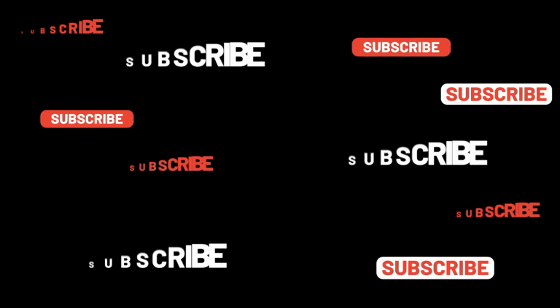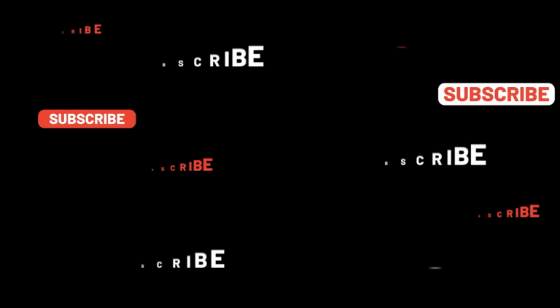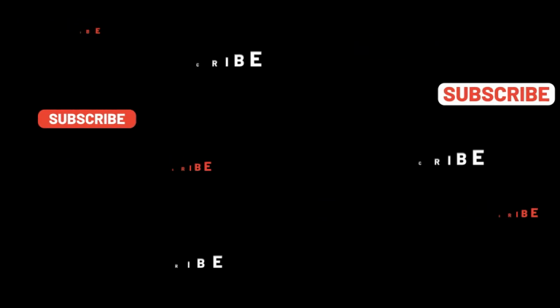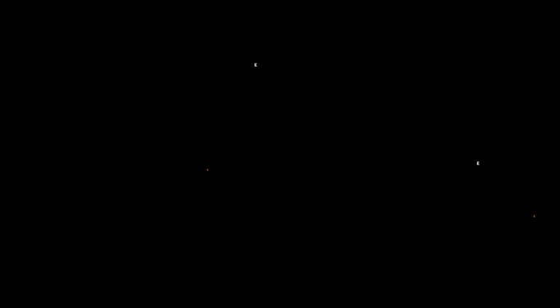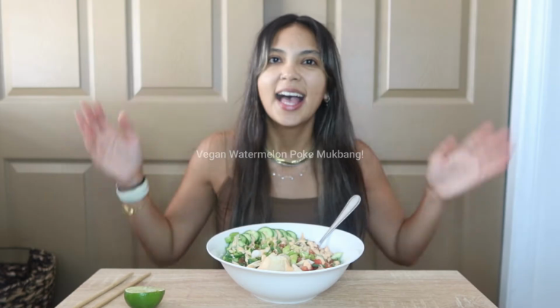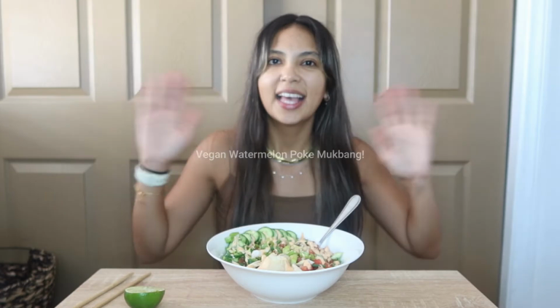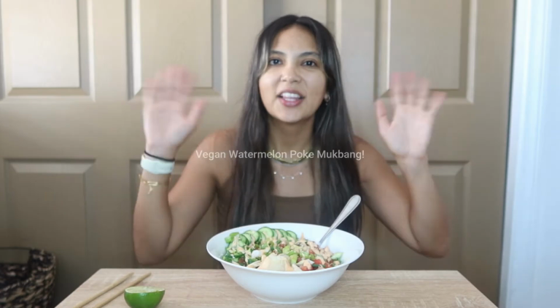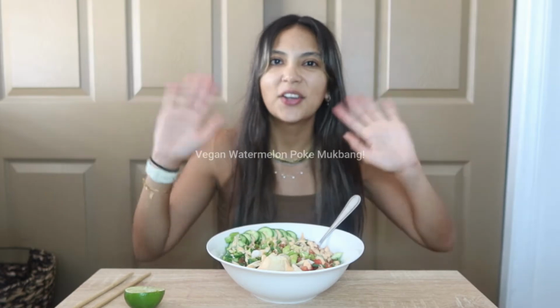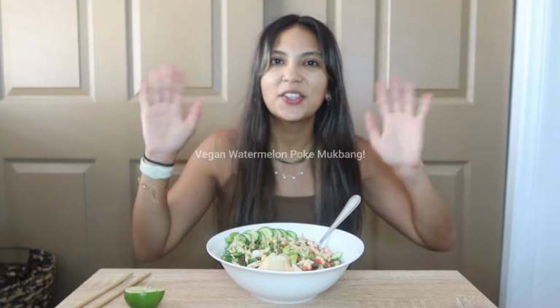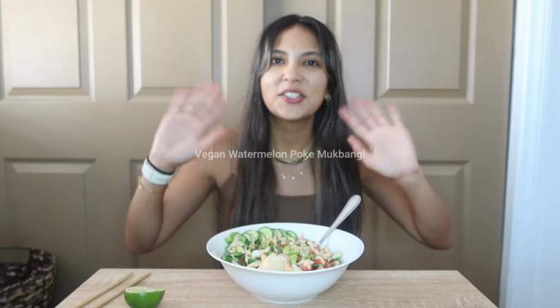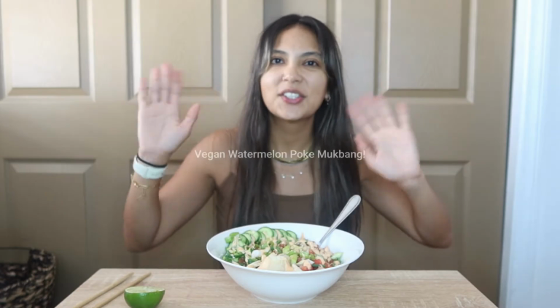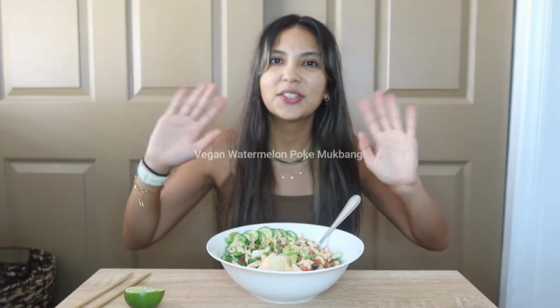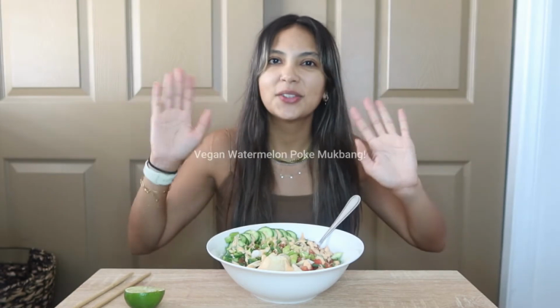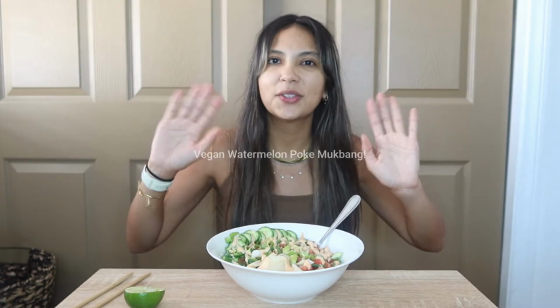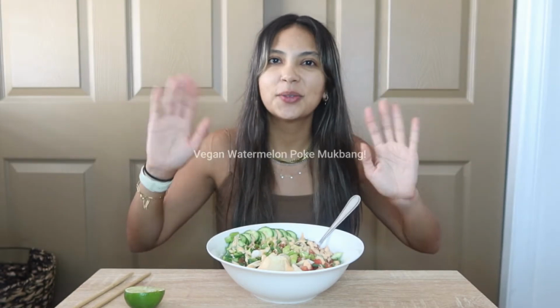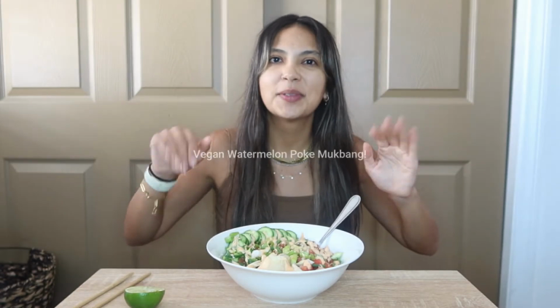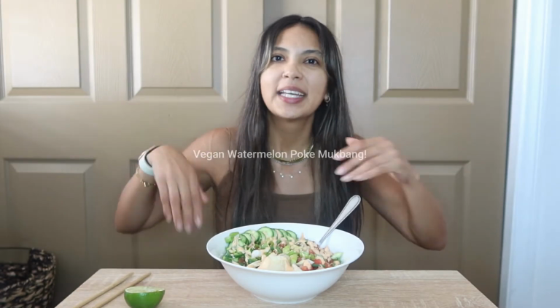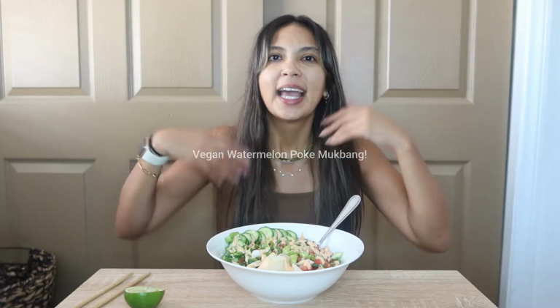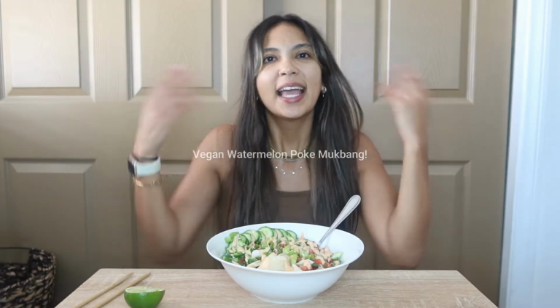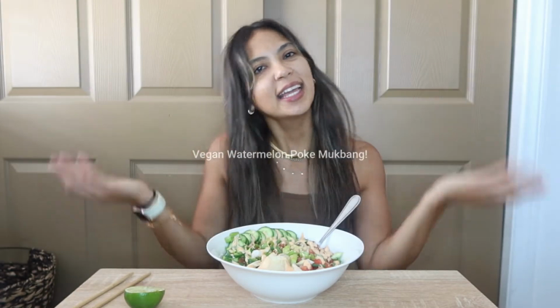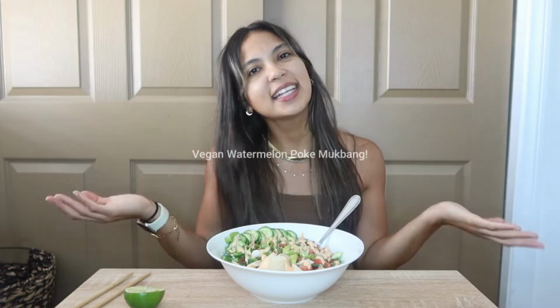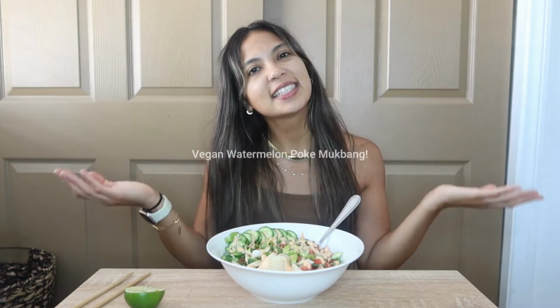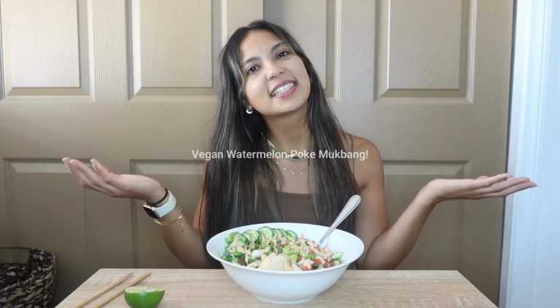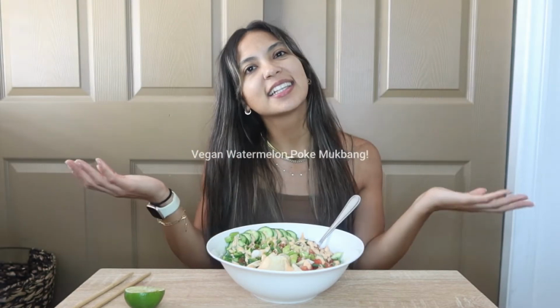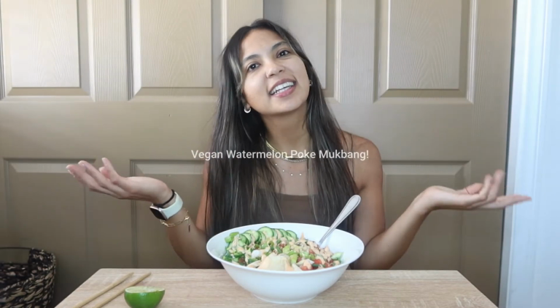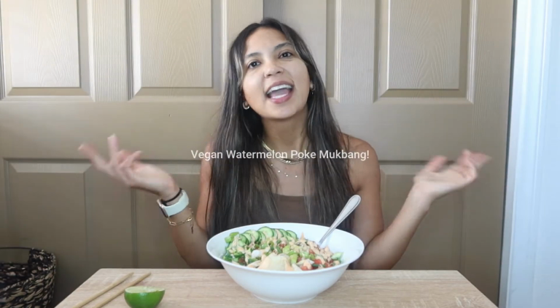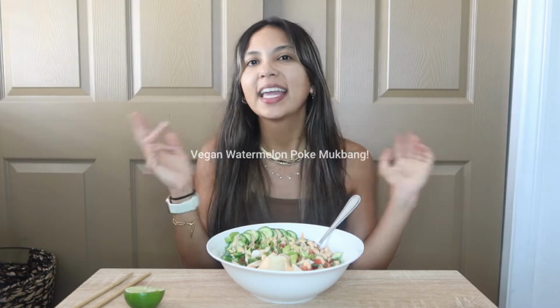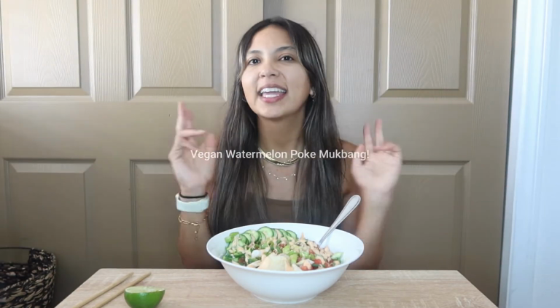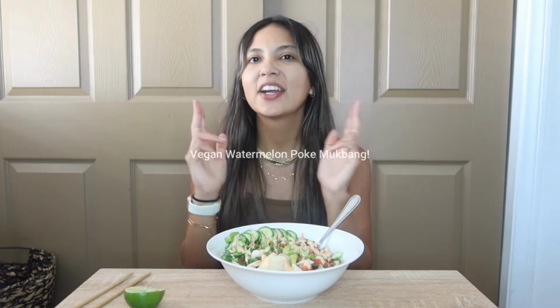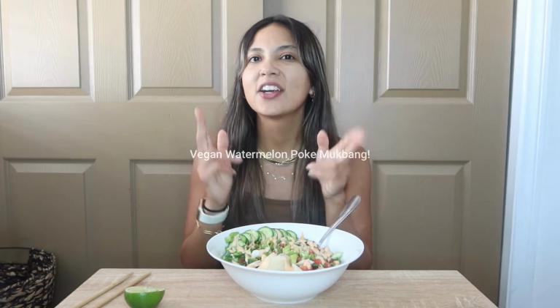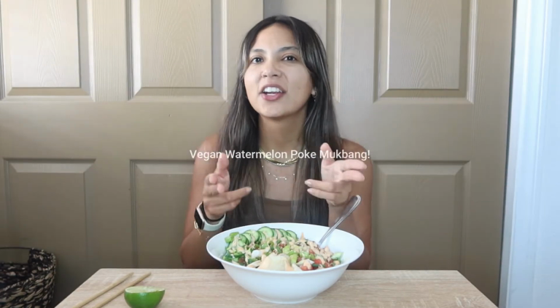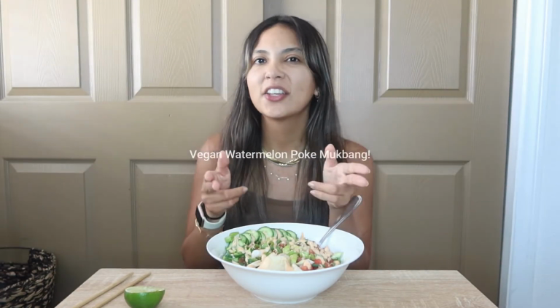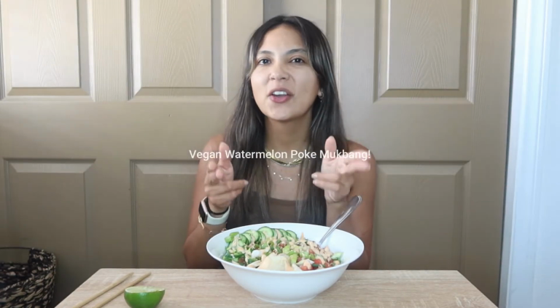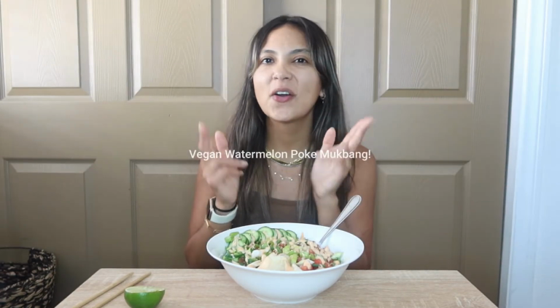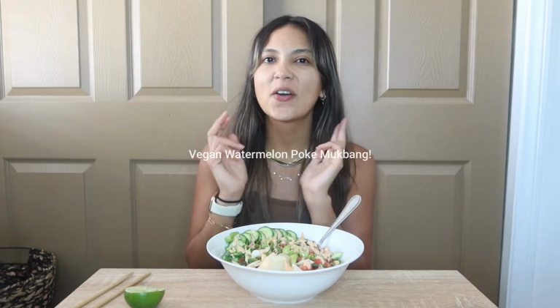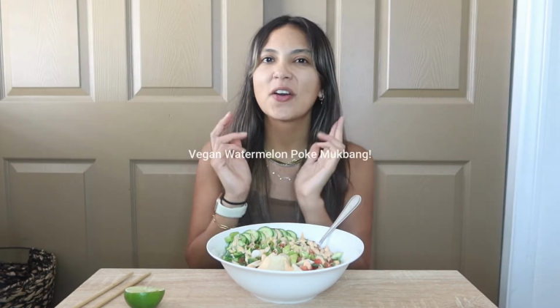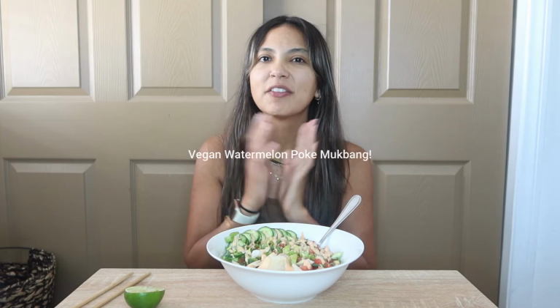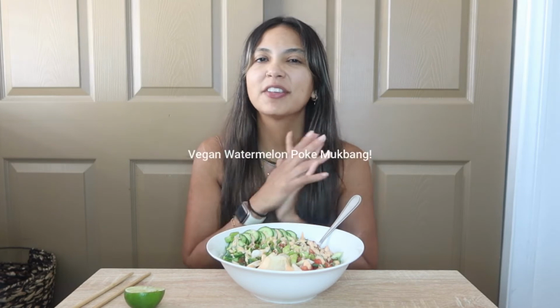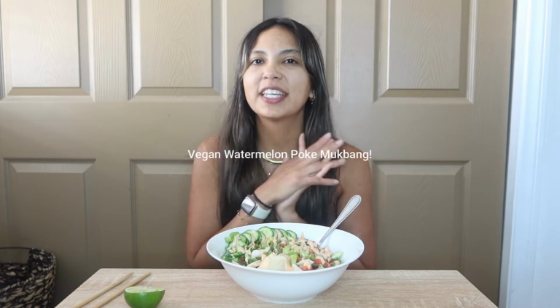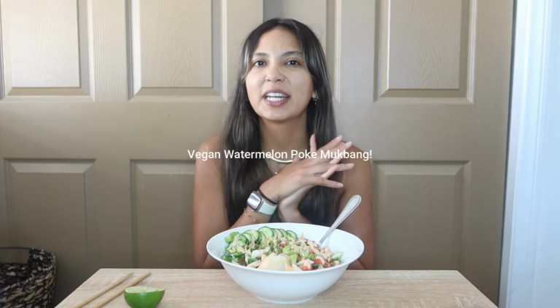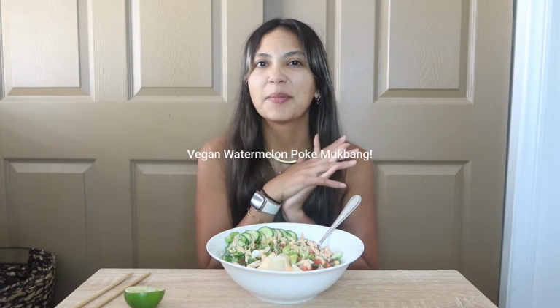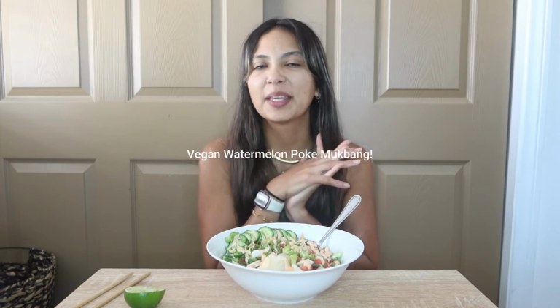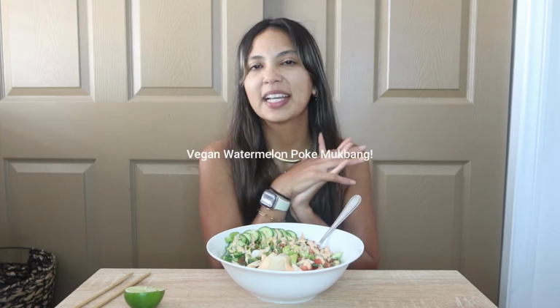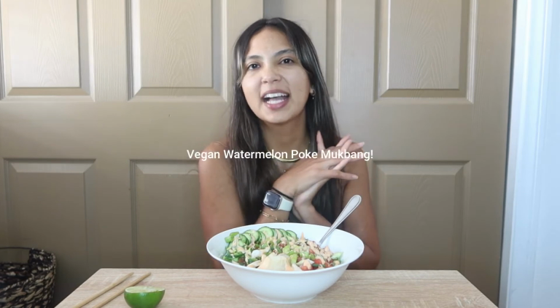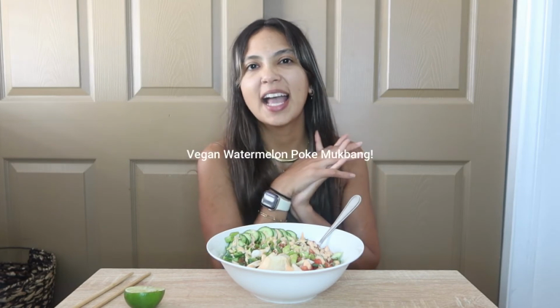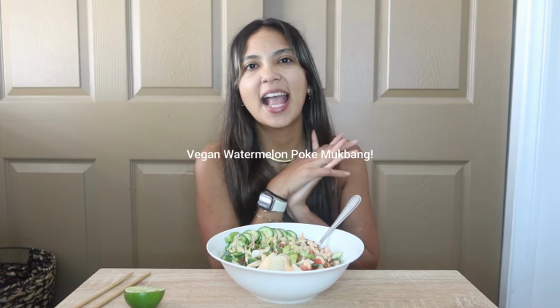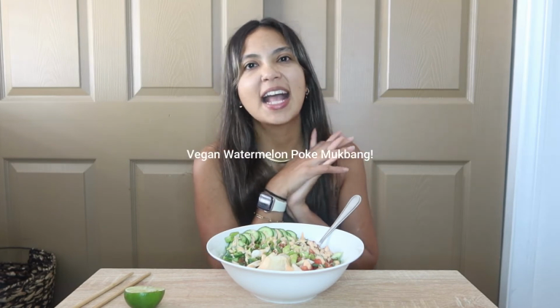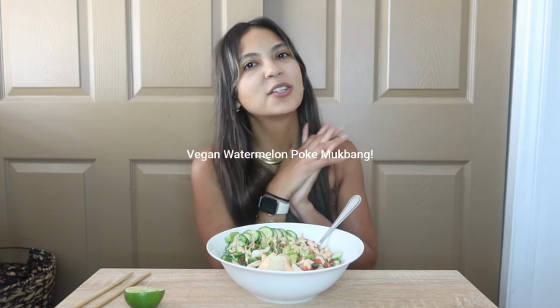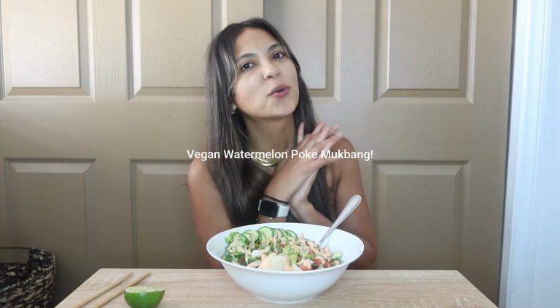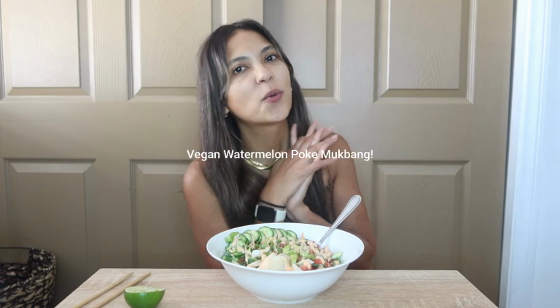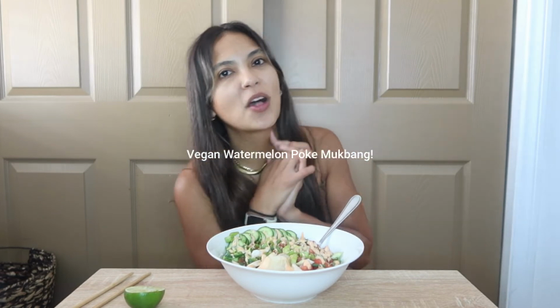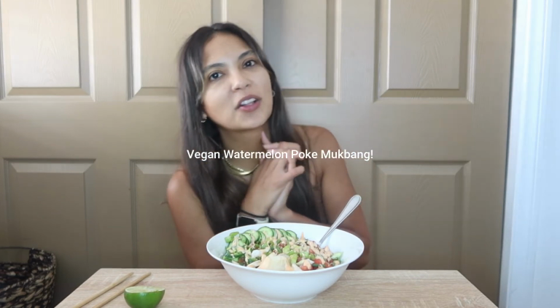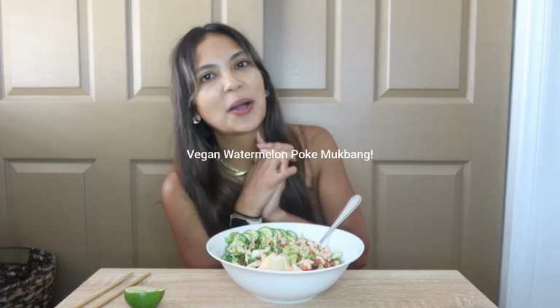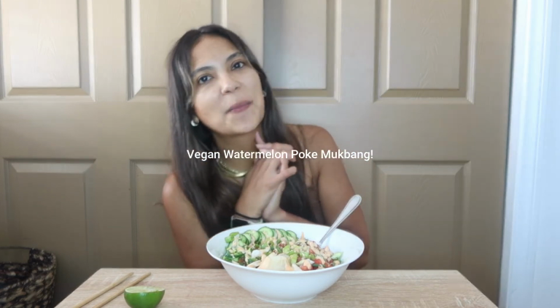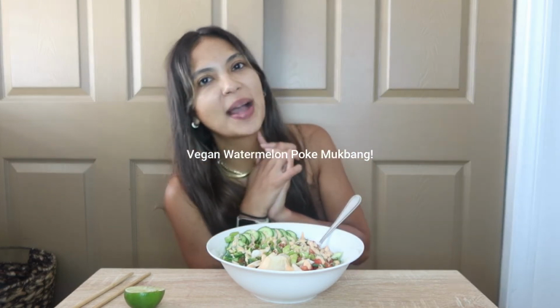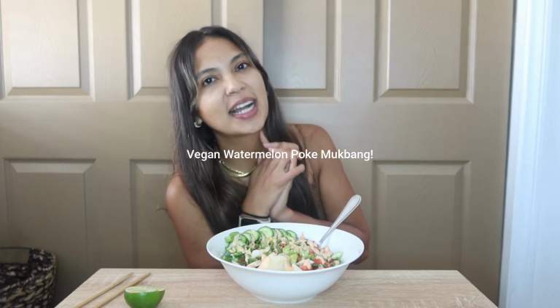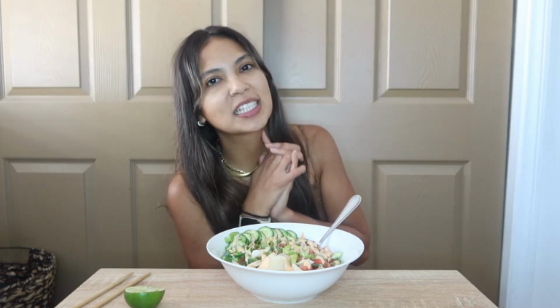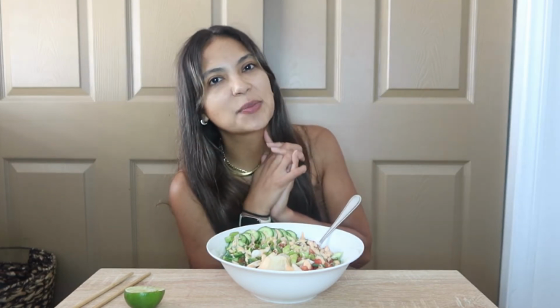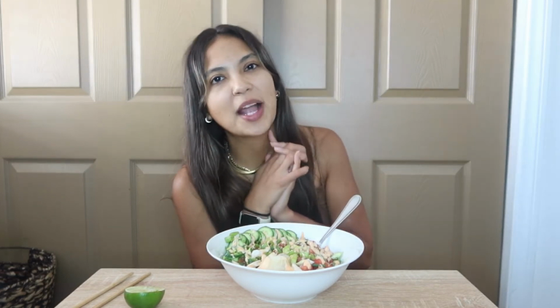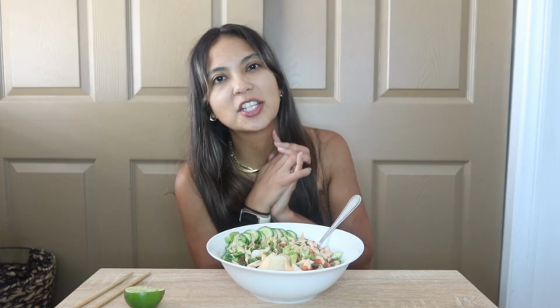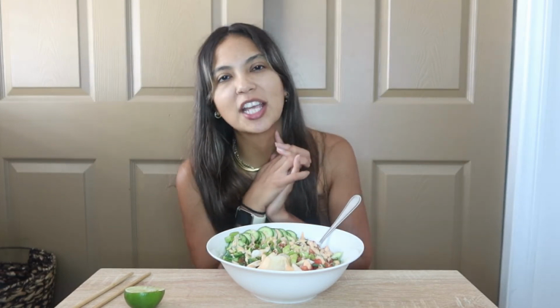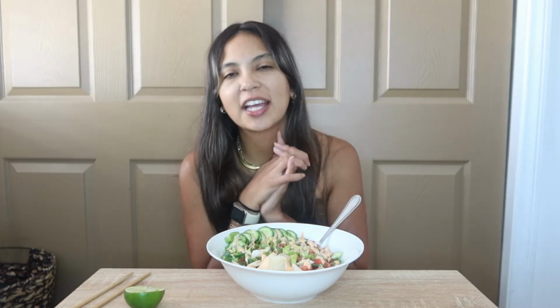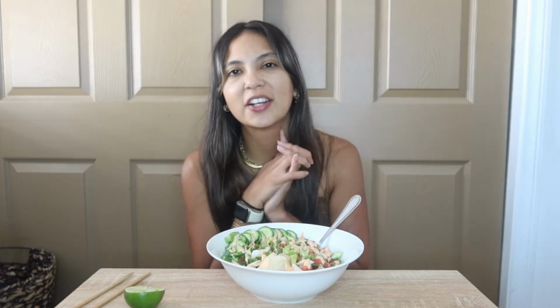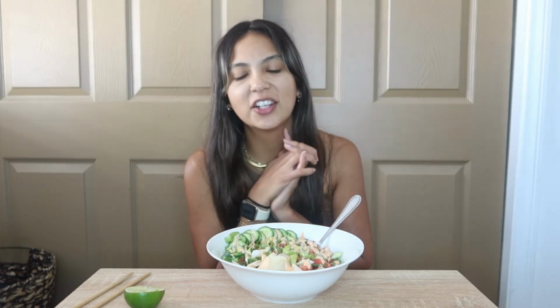Hello YouTube! It's Taliyah here, your vegan amiga, and welcome back to my channel.